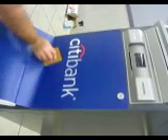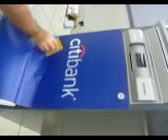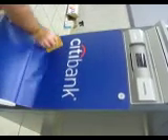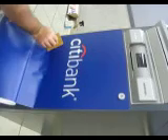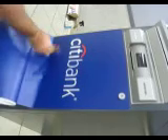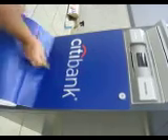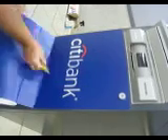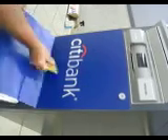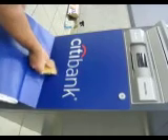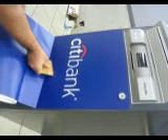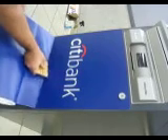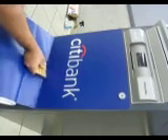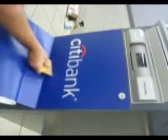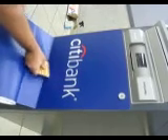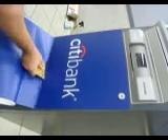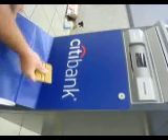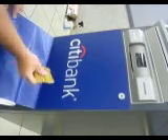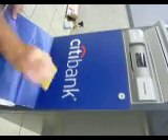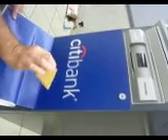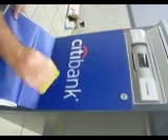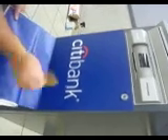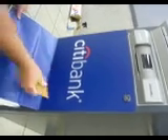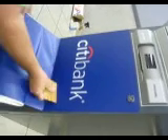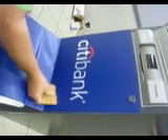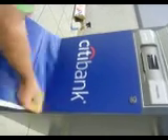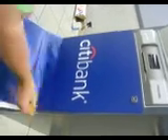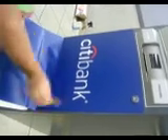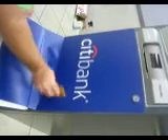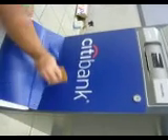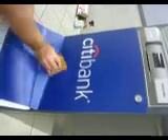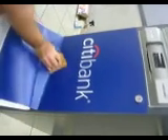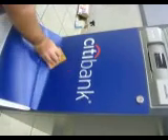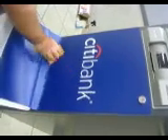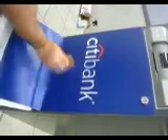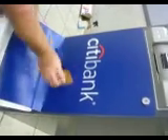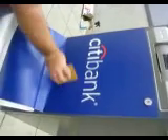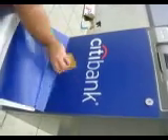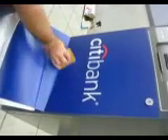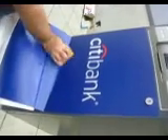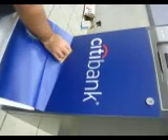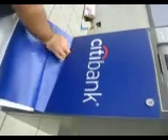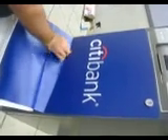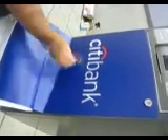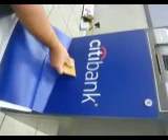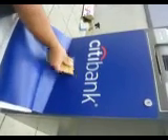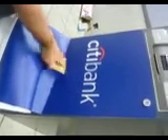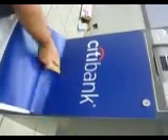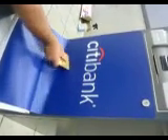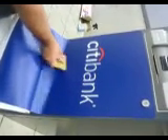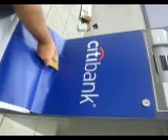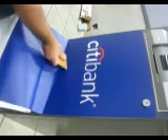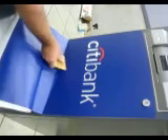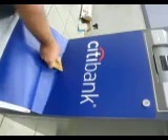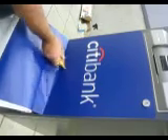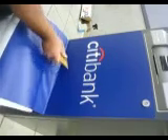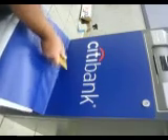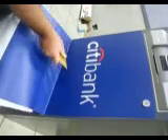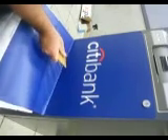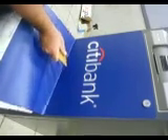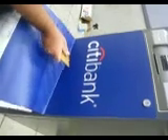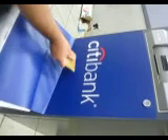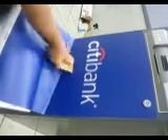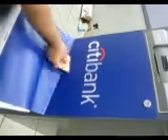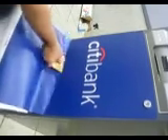Back and forth. It's important that you have a good squeegee. You can do it with your hands, but it's going to be a lot more difficult.